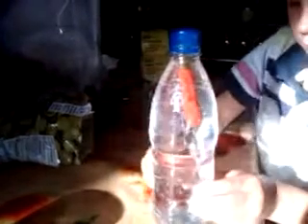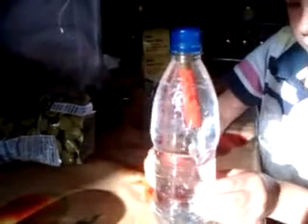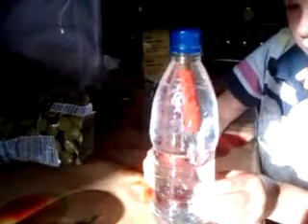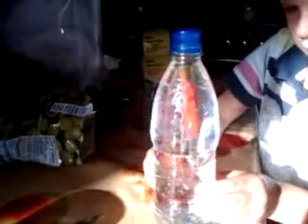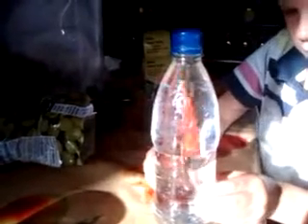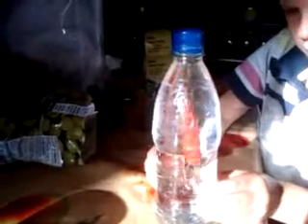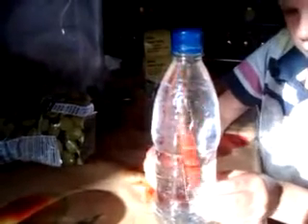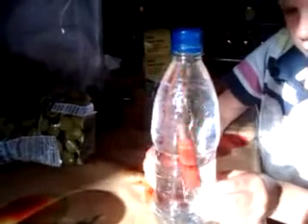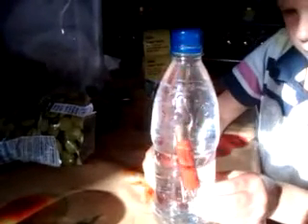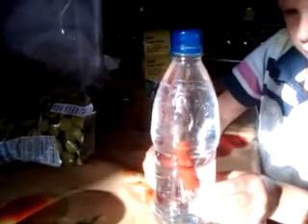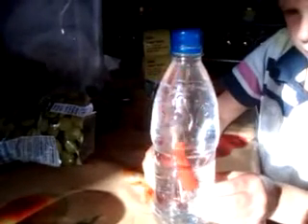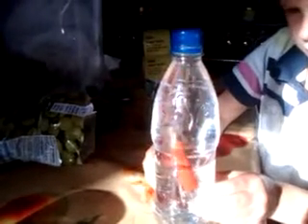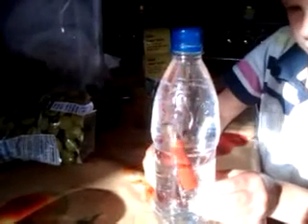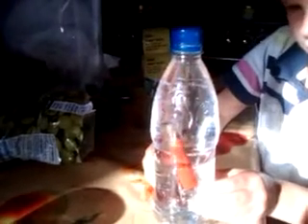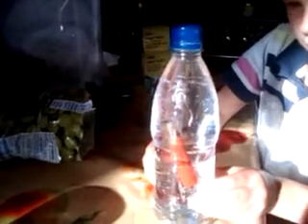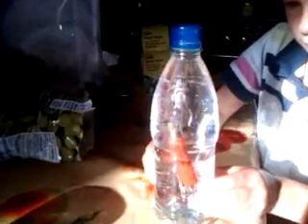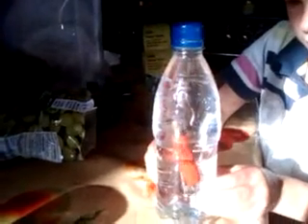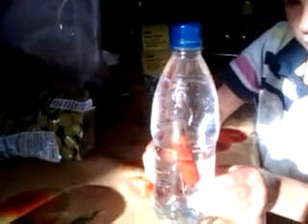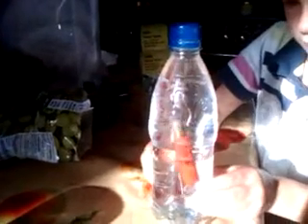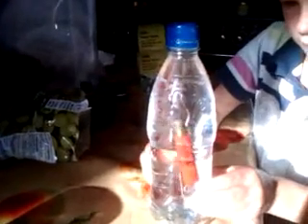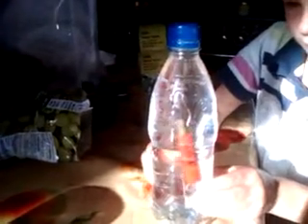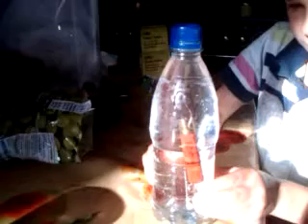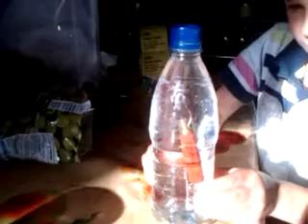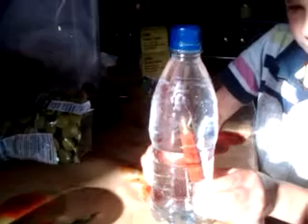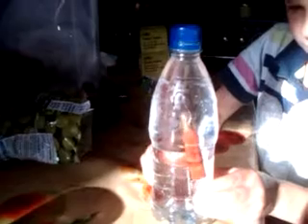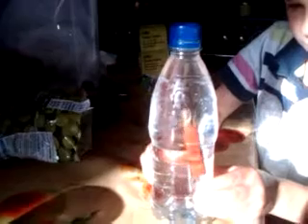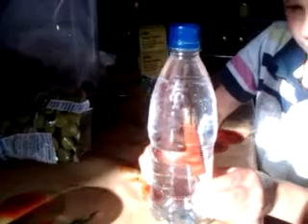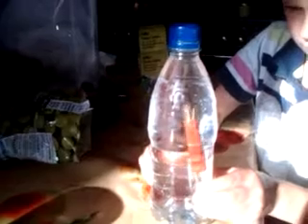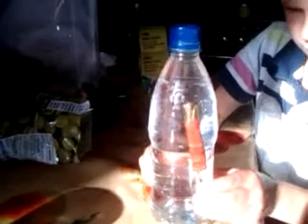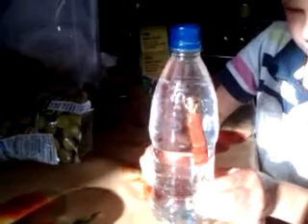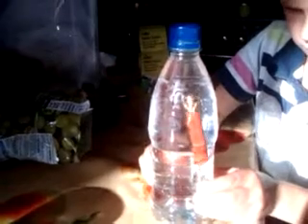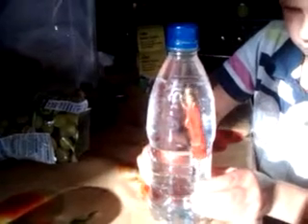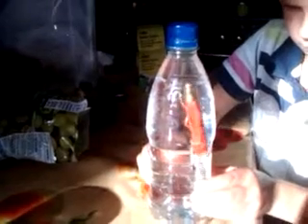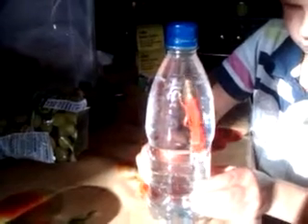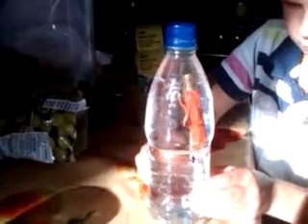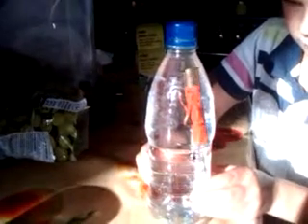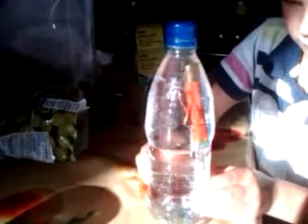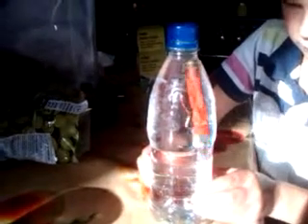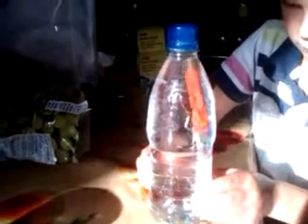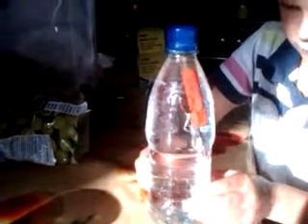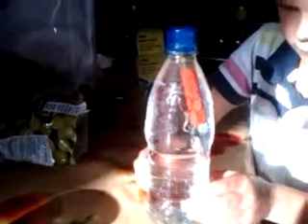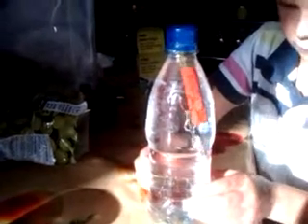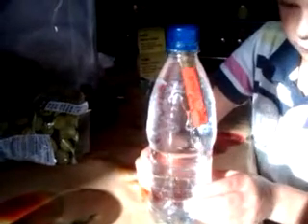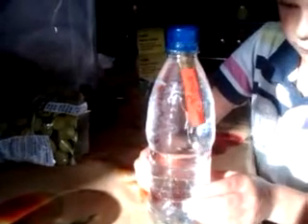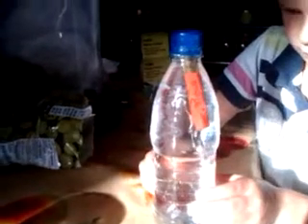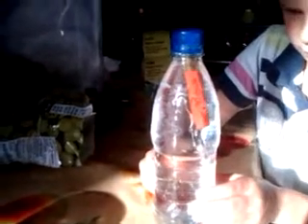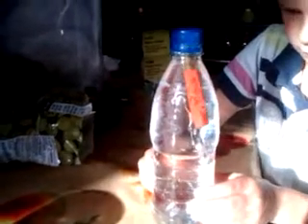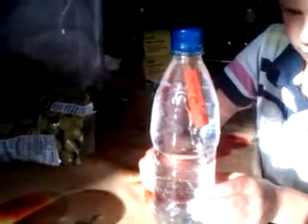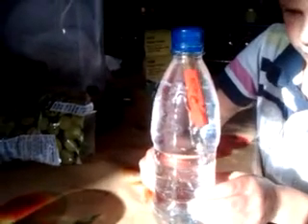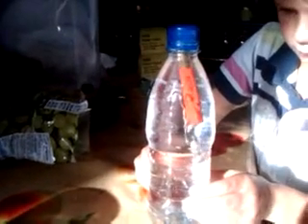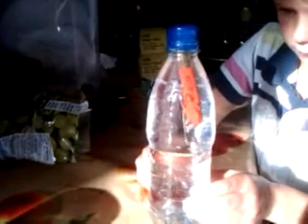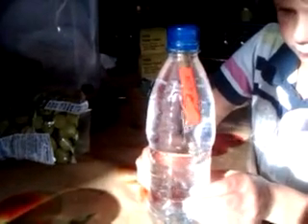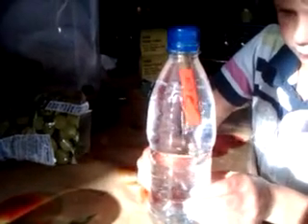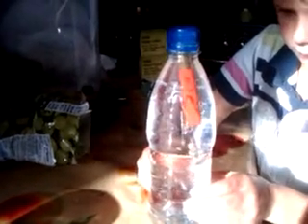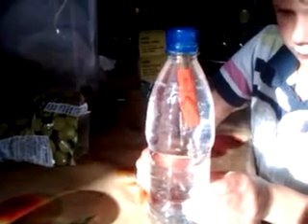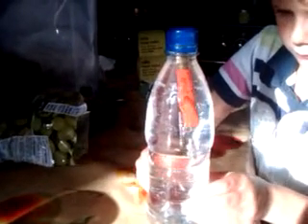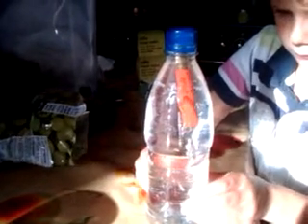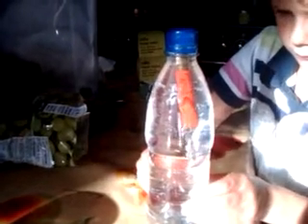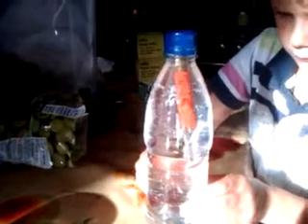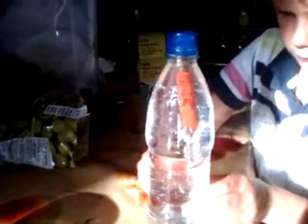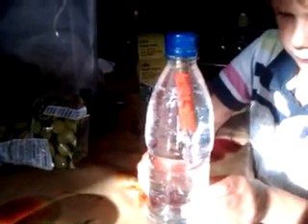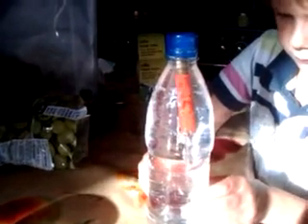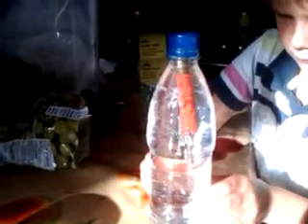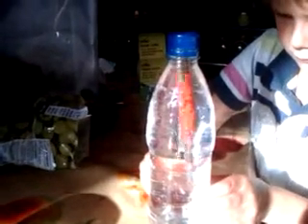Squeeze so gently it goes slowly. Make it go really slowly up, and really slowly down.